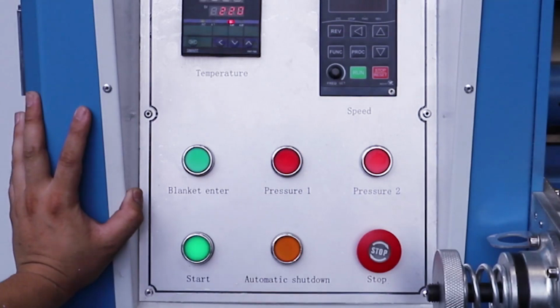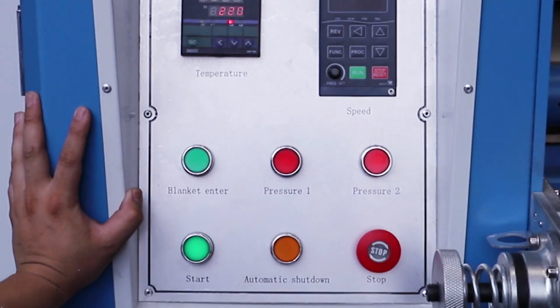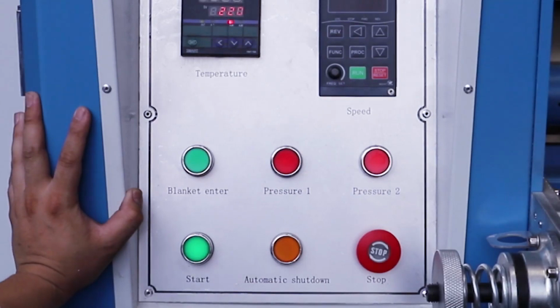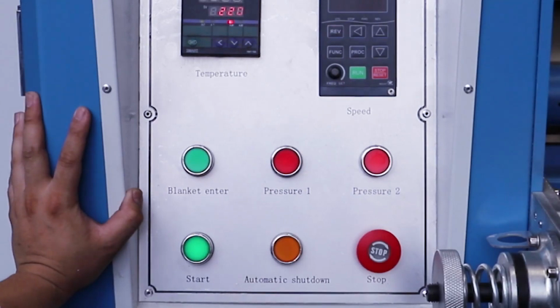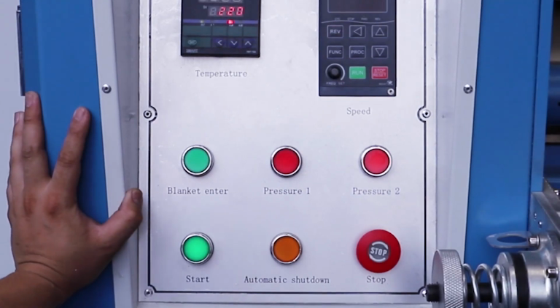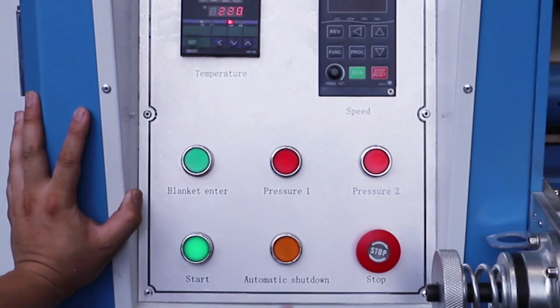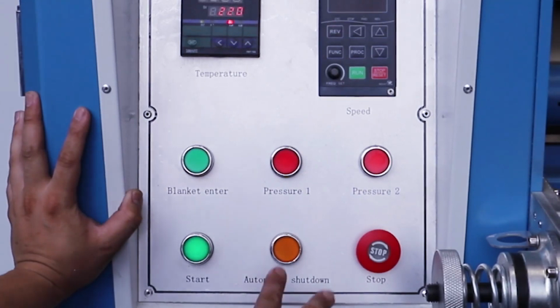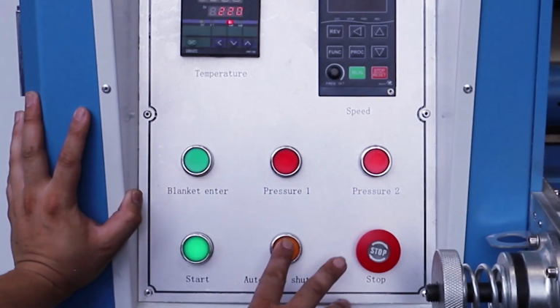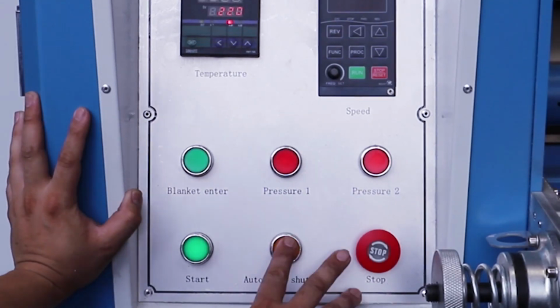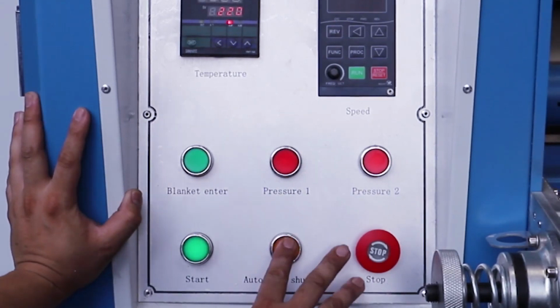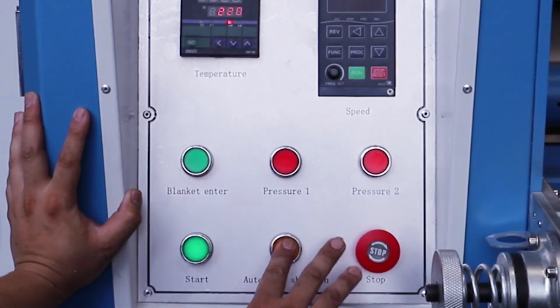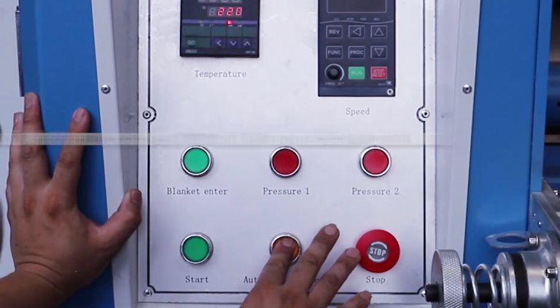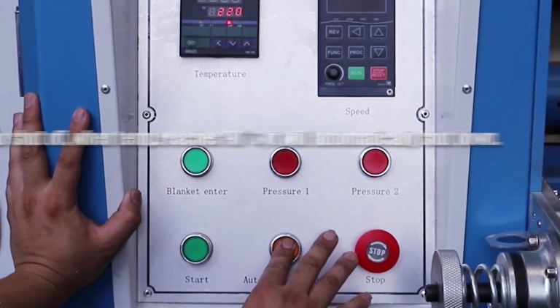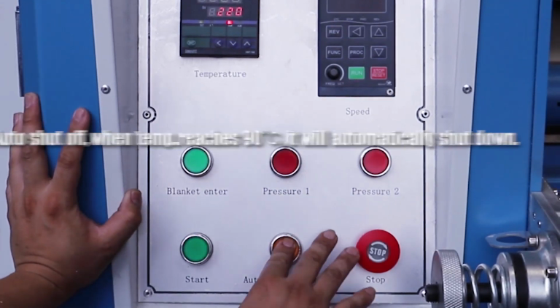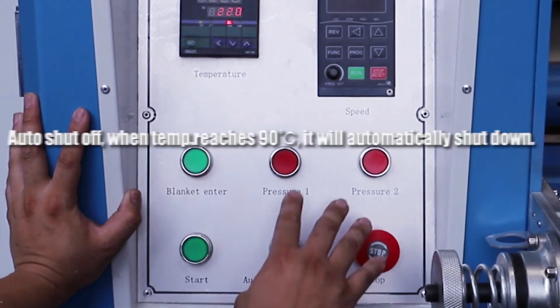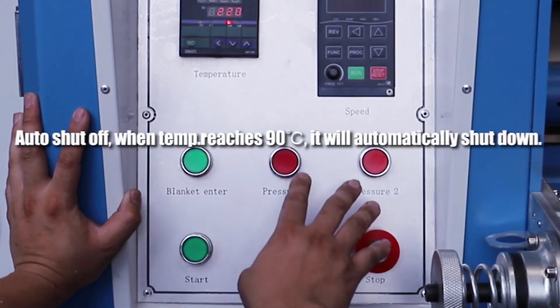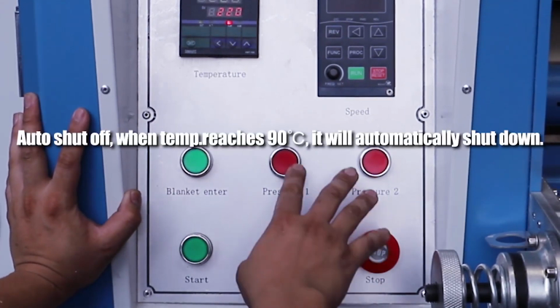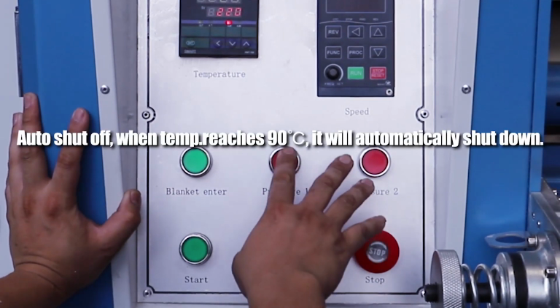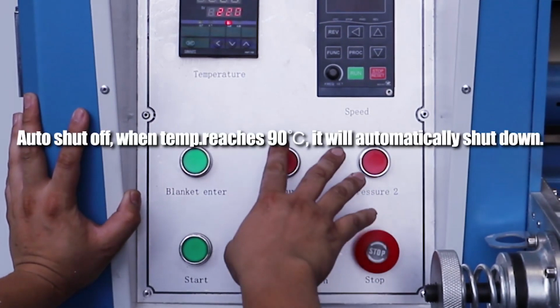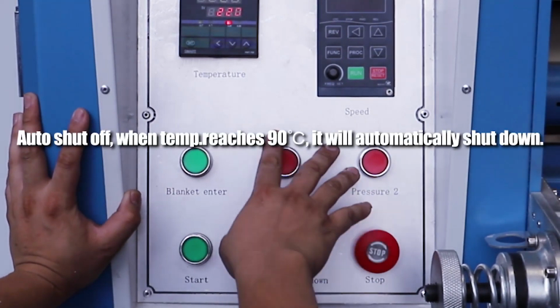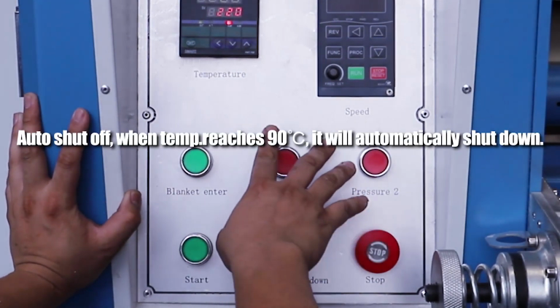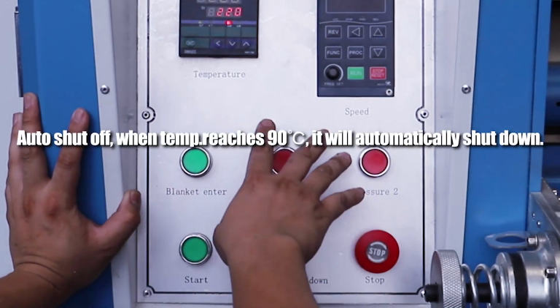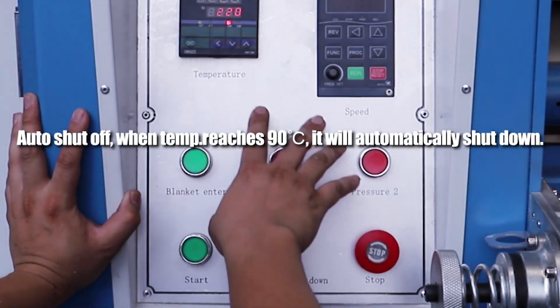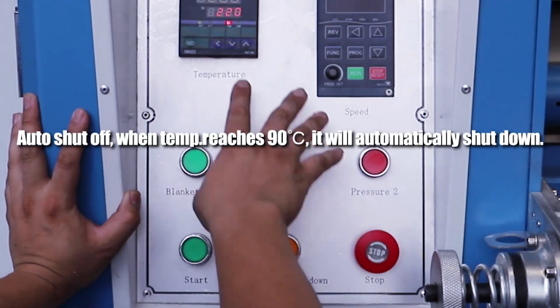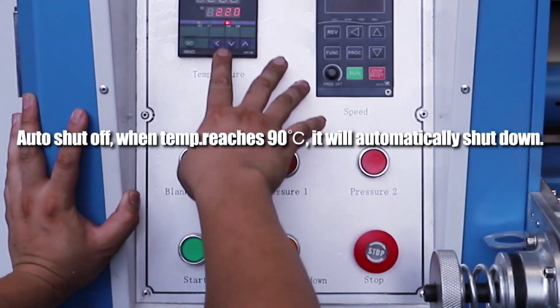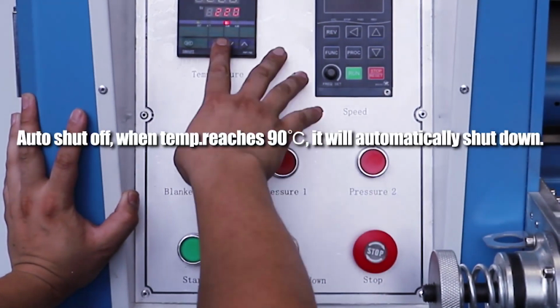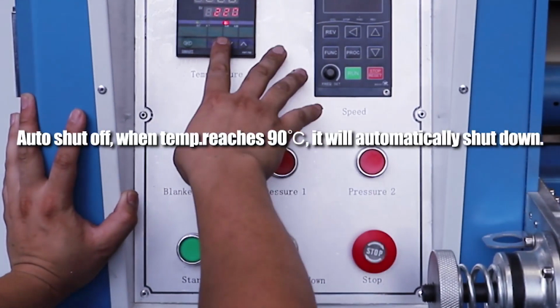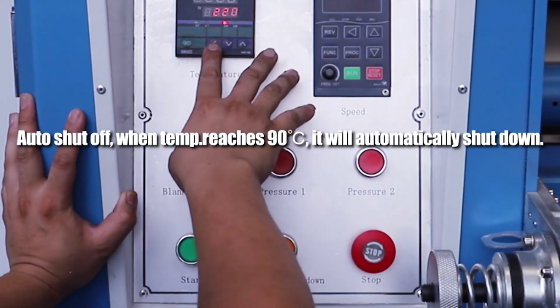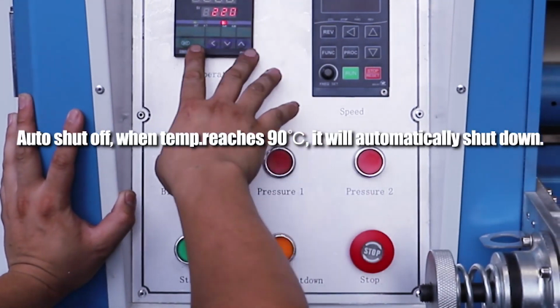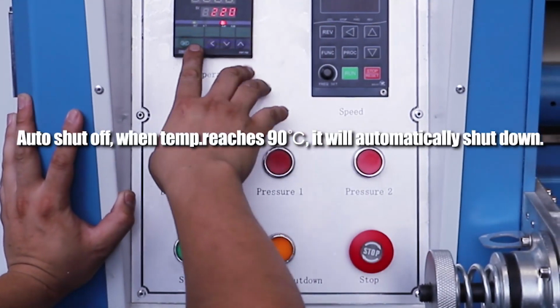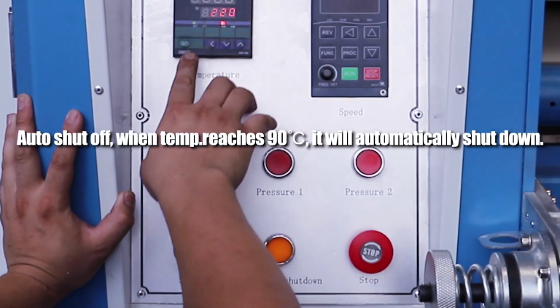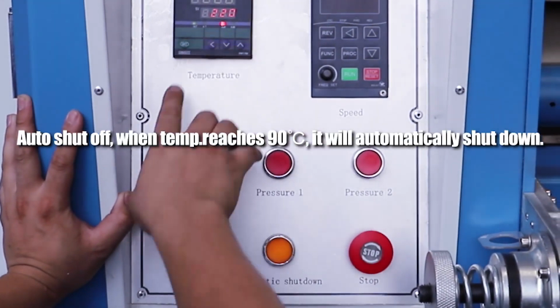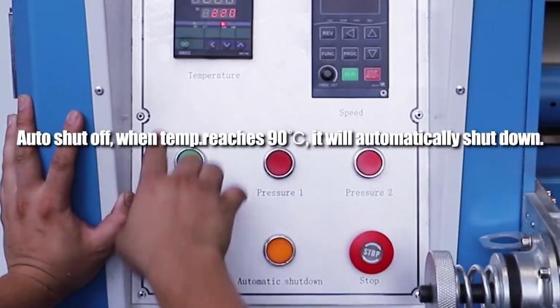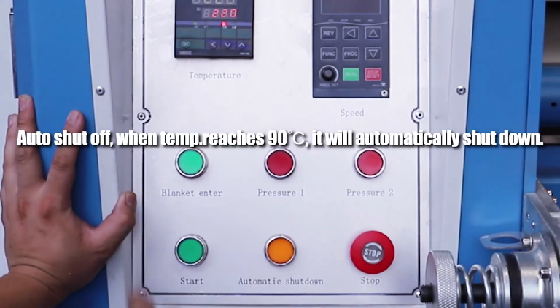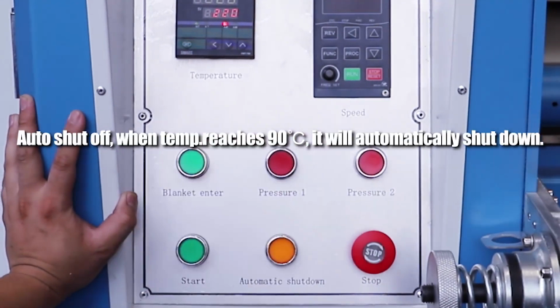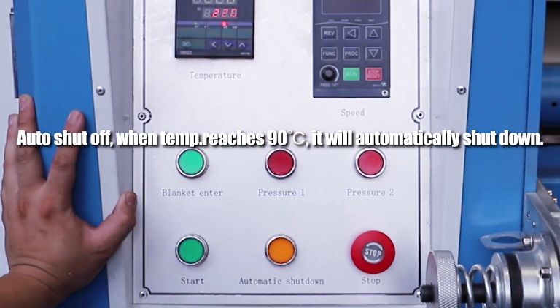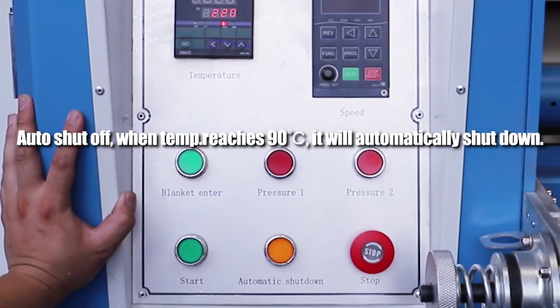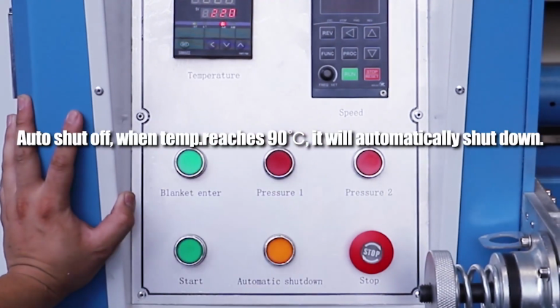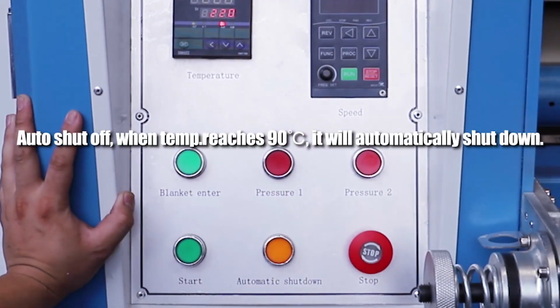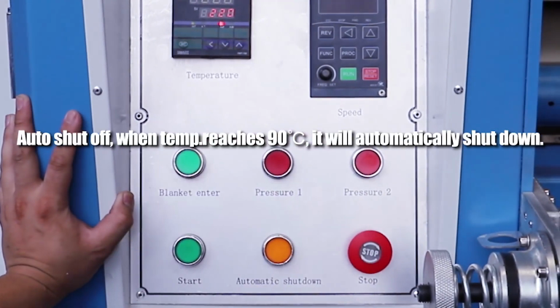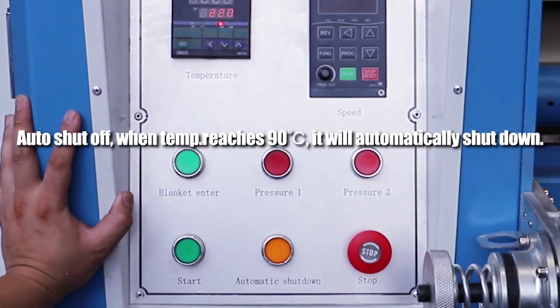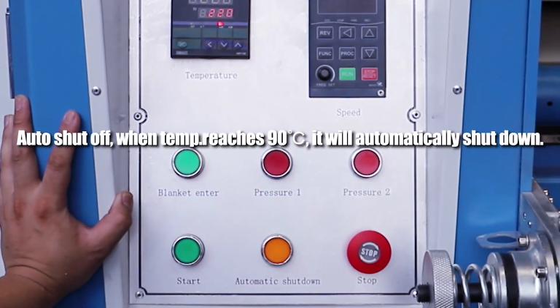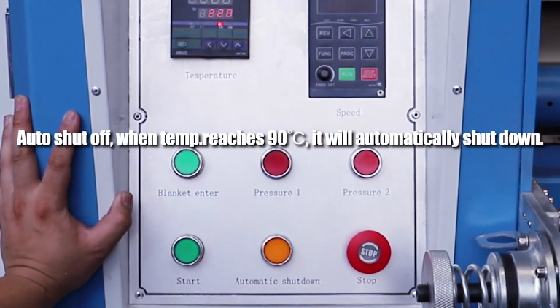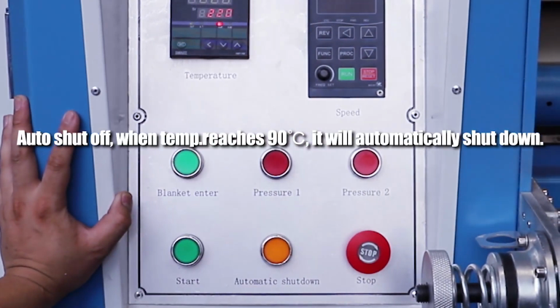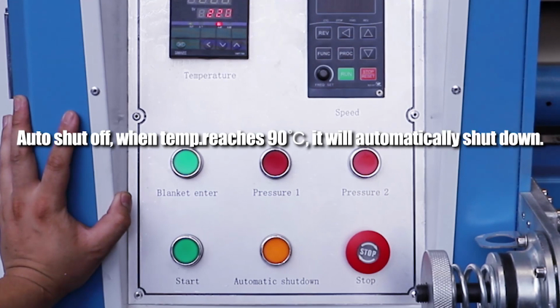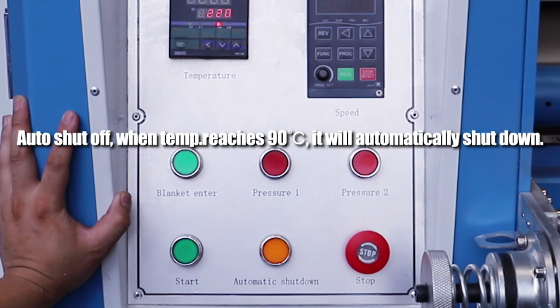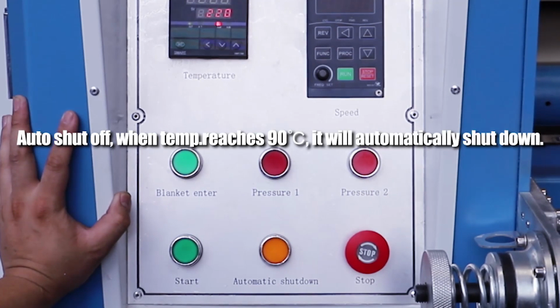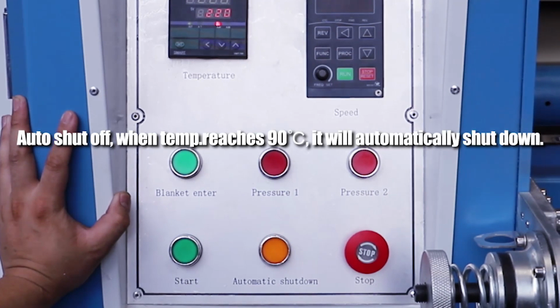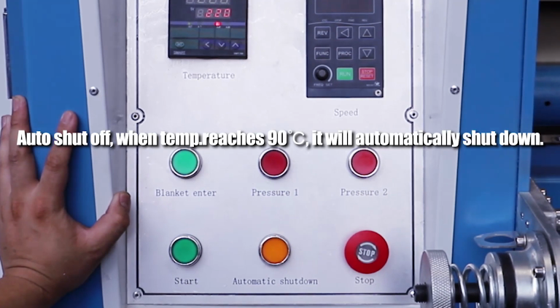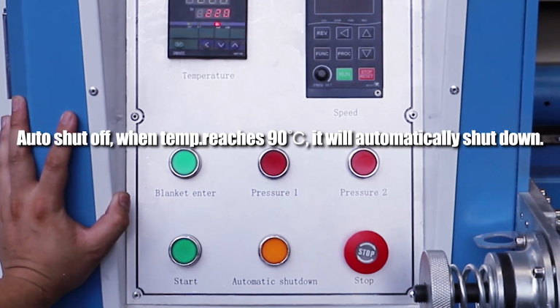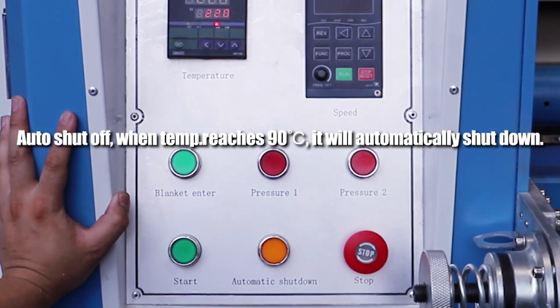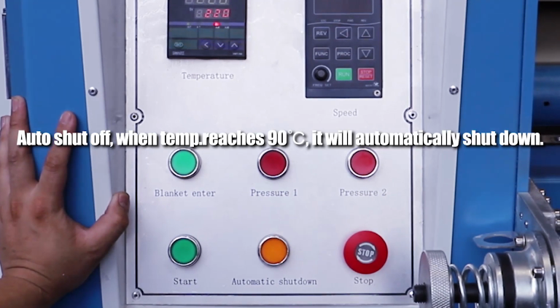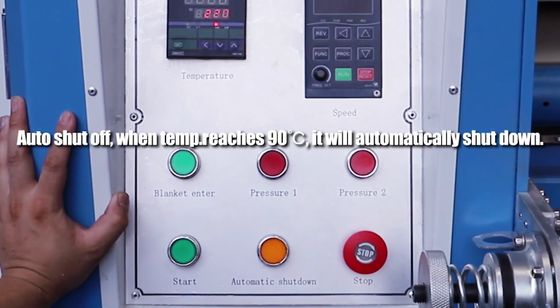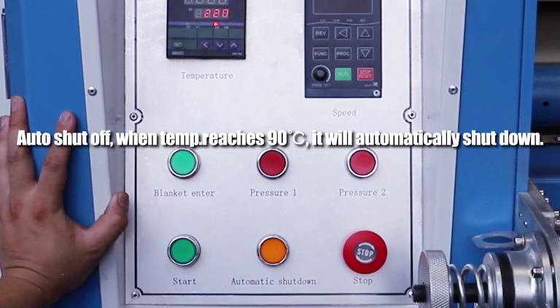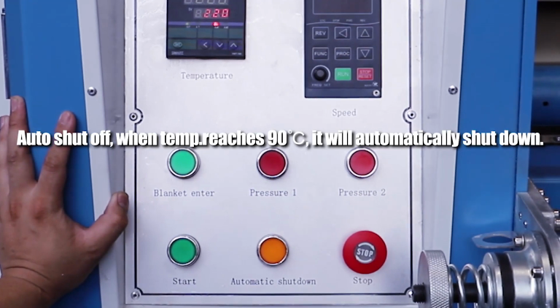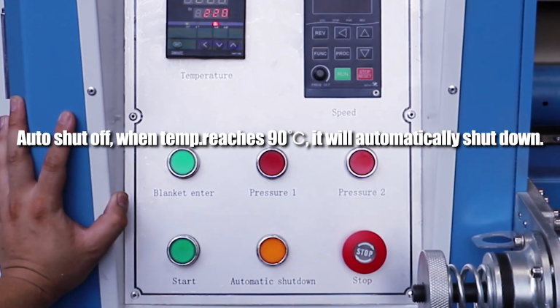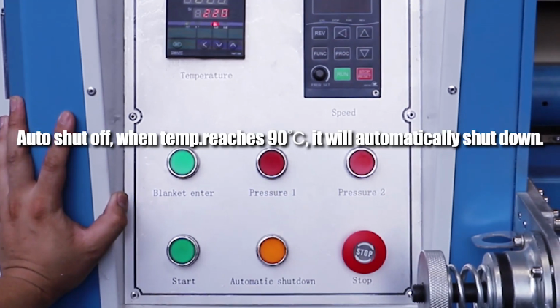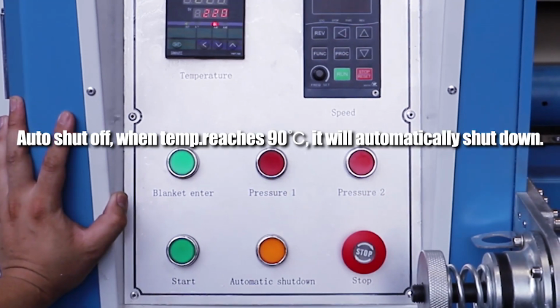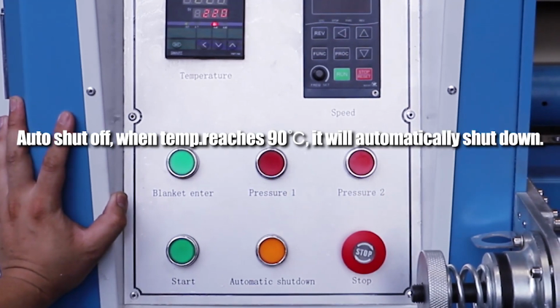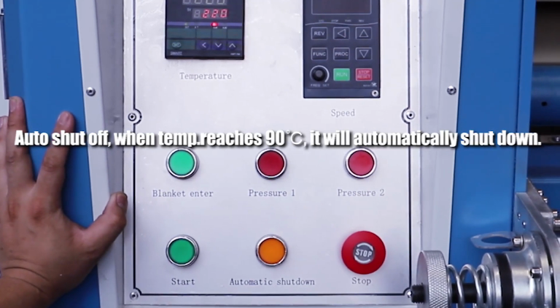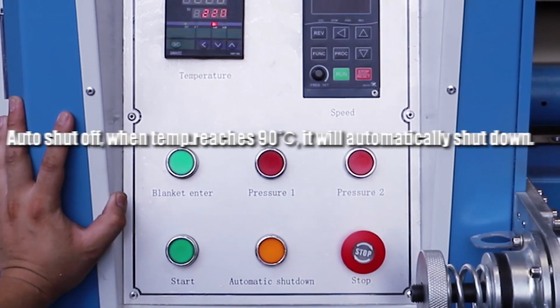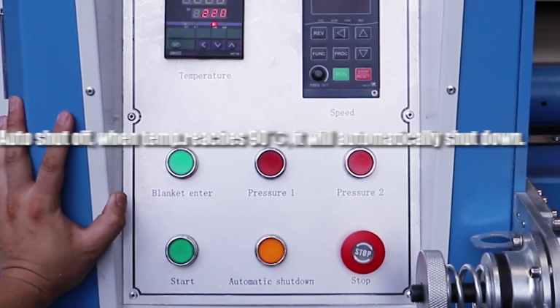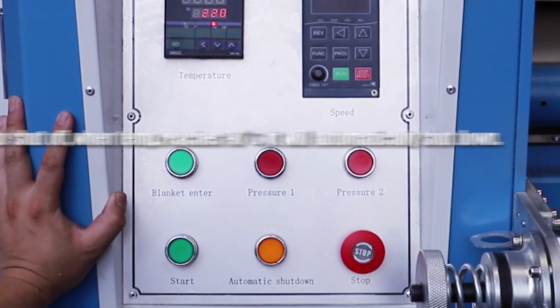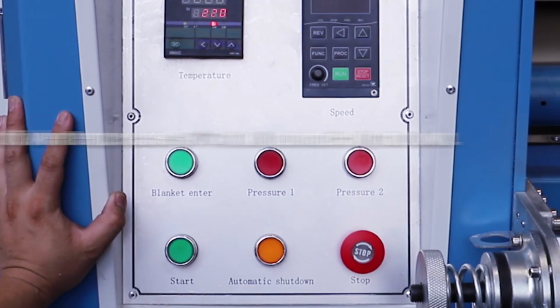Auto Shutoff: when the temperature dot reaches 90 degrees, the machine will automatically shut down.